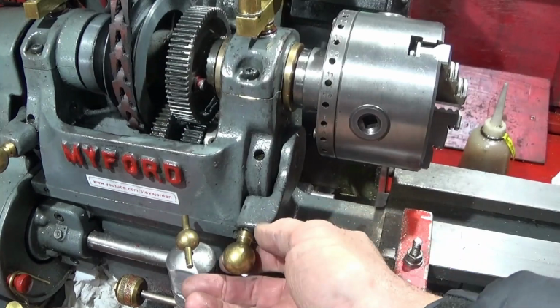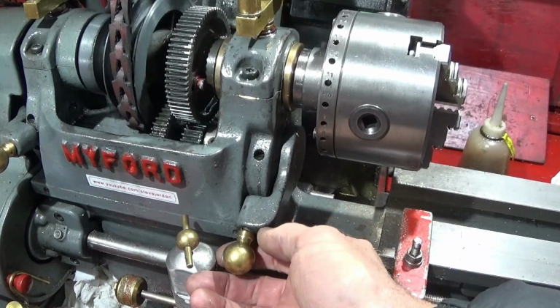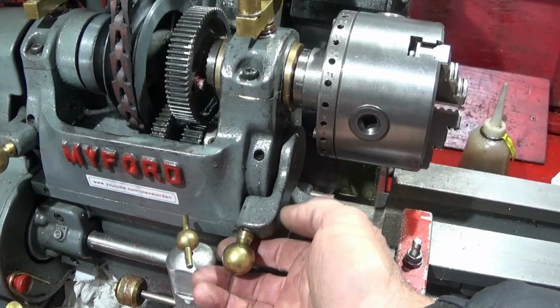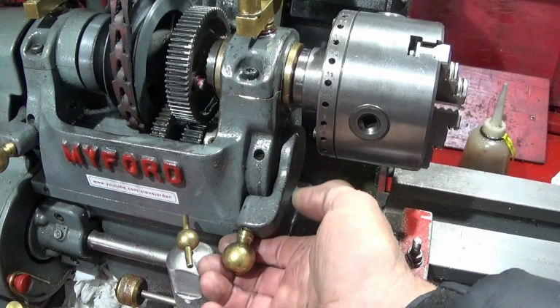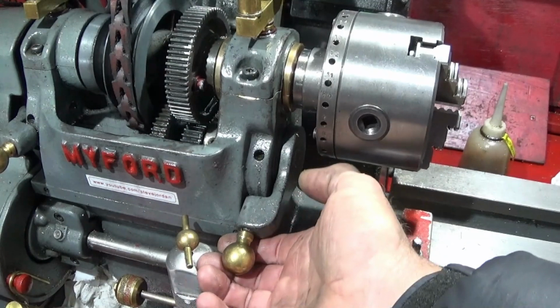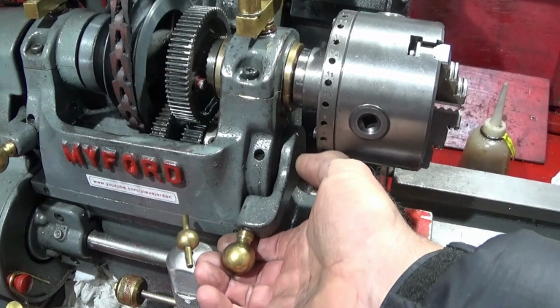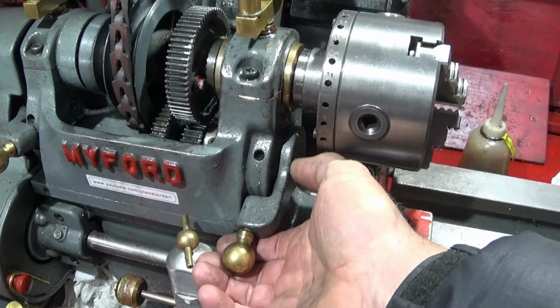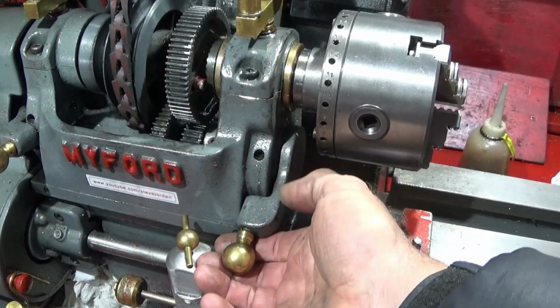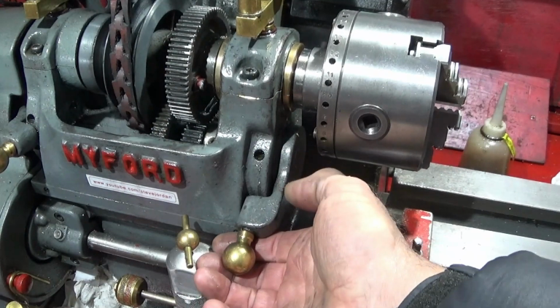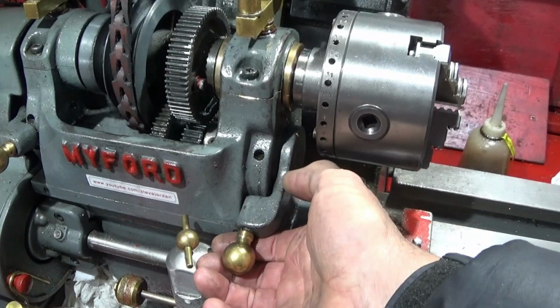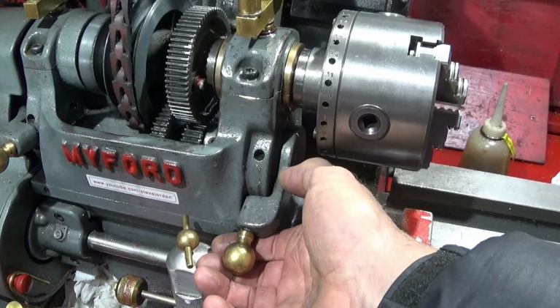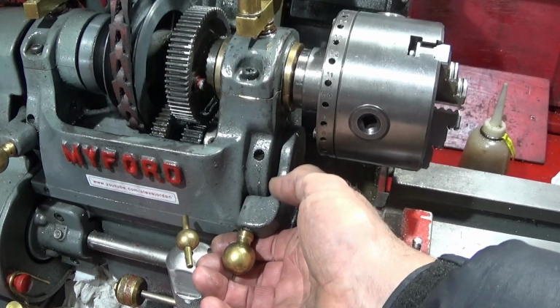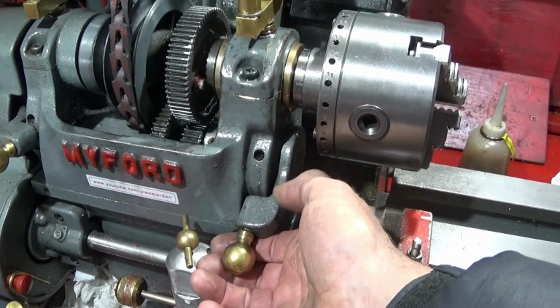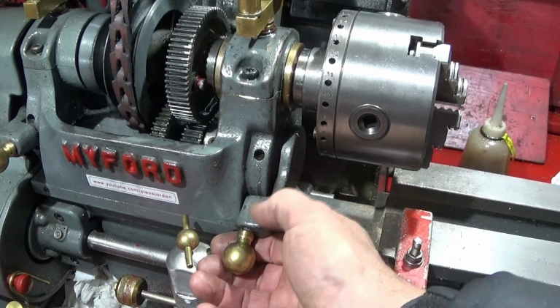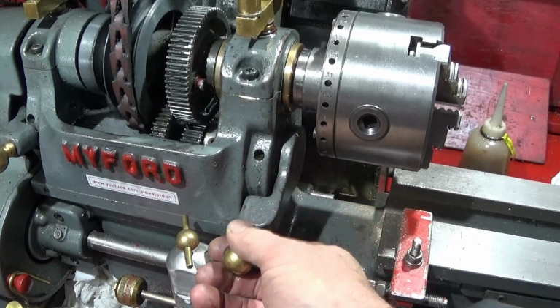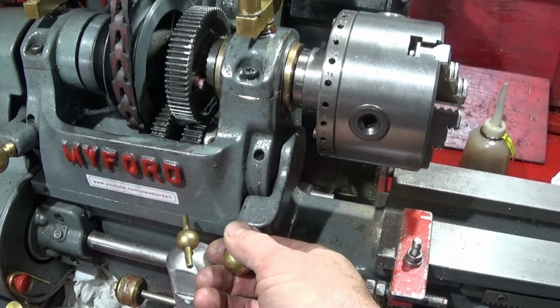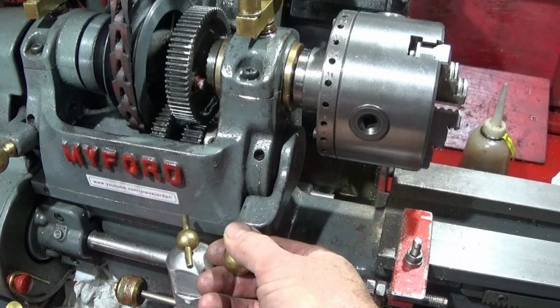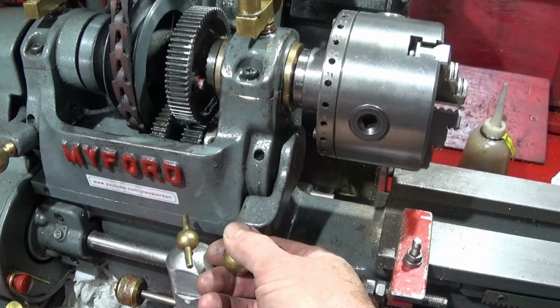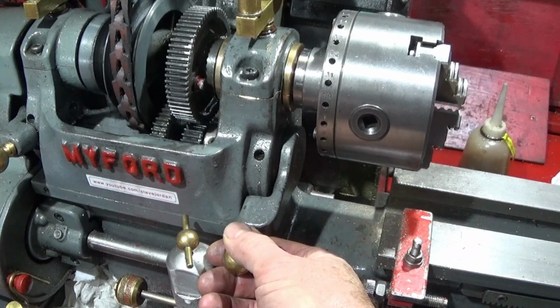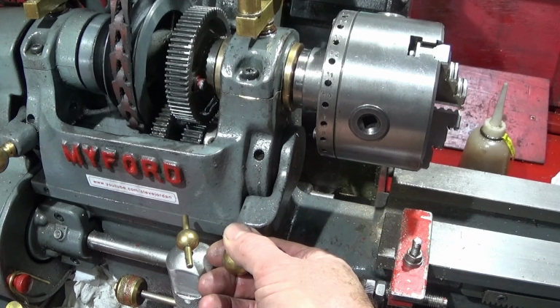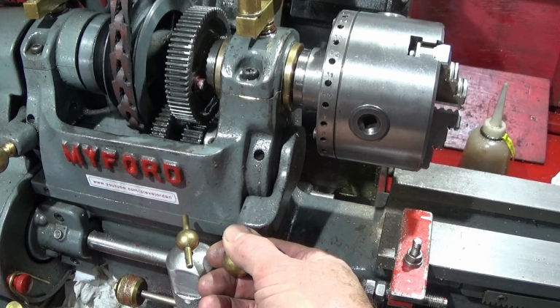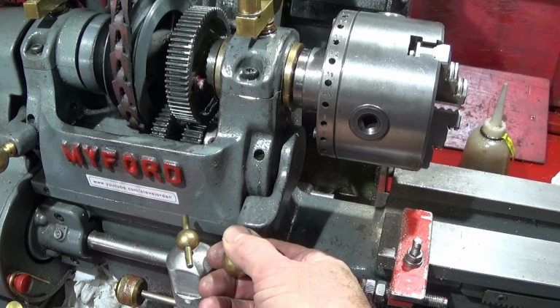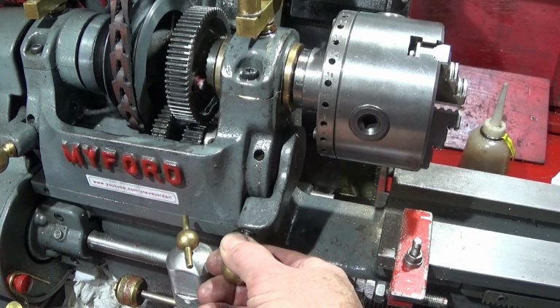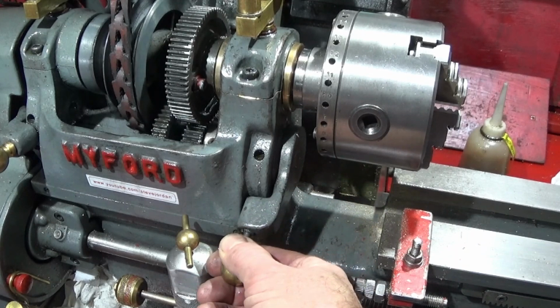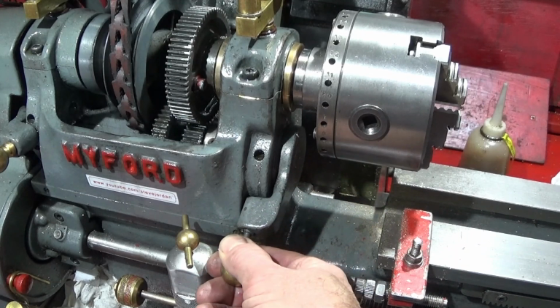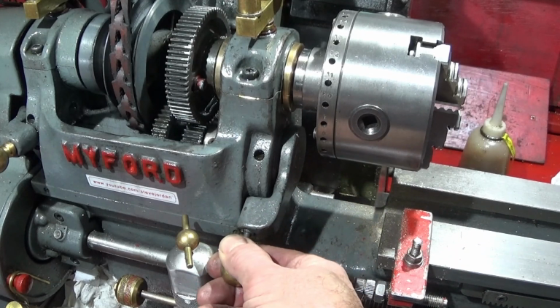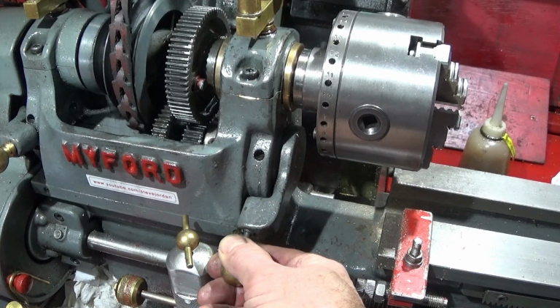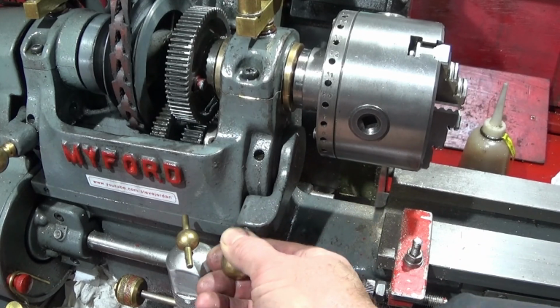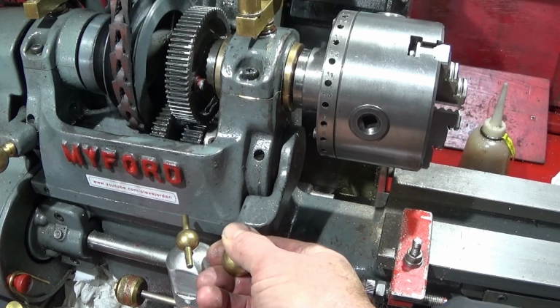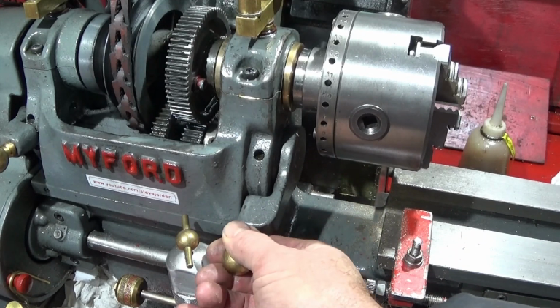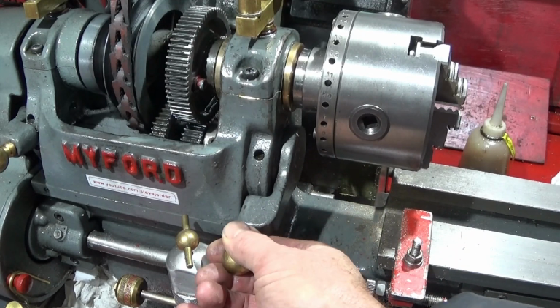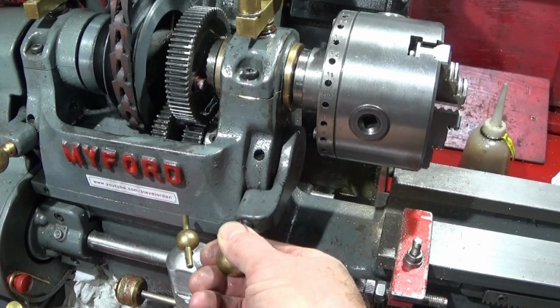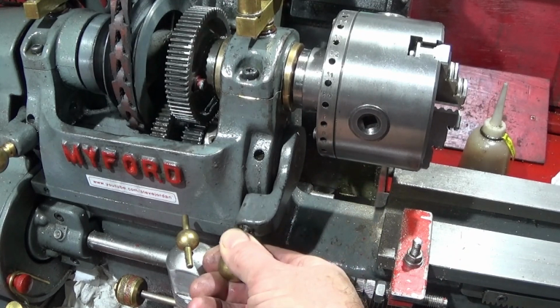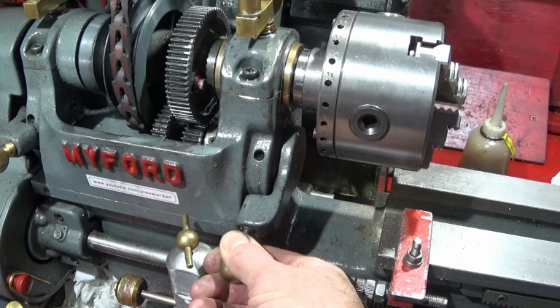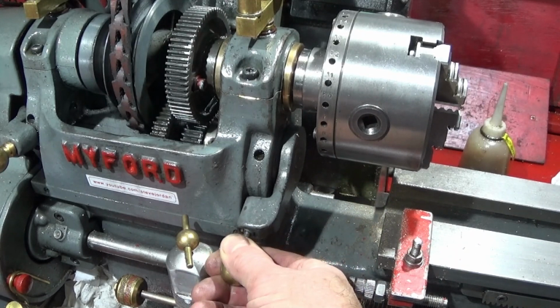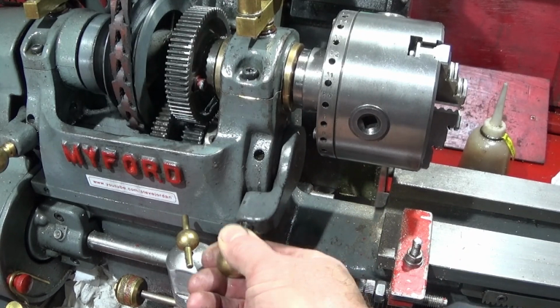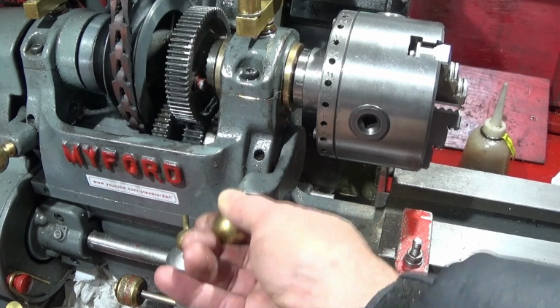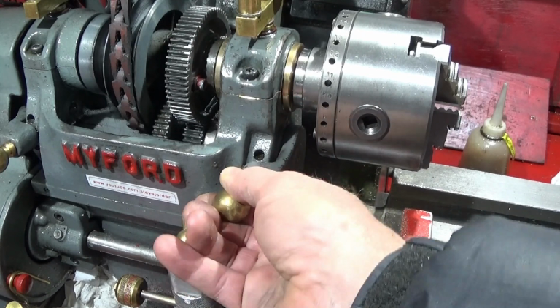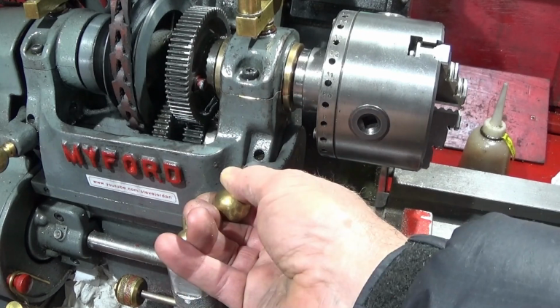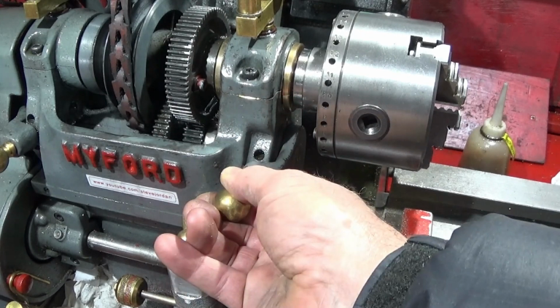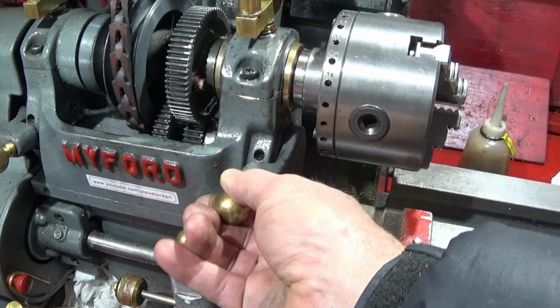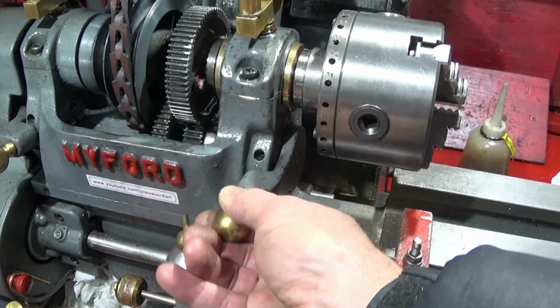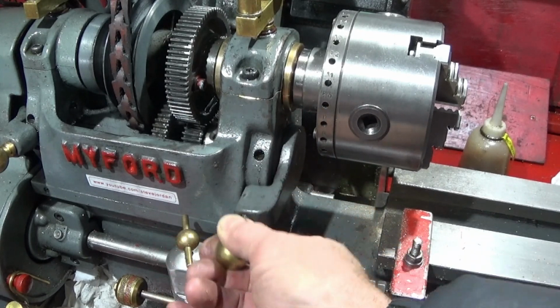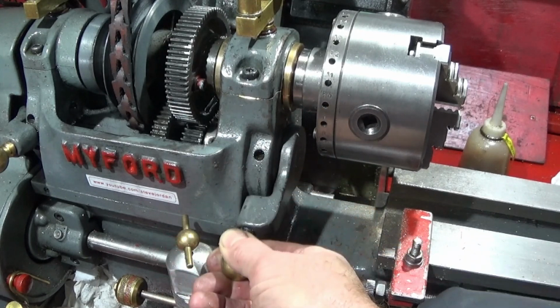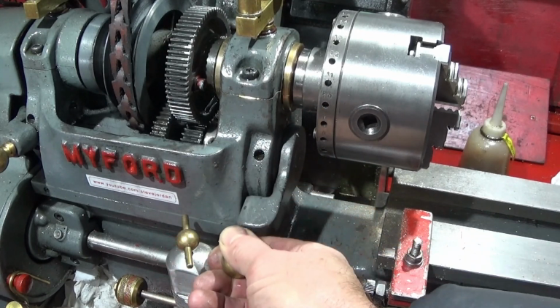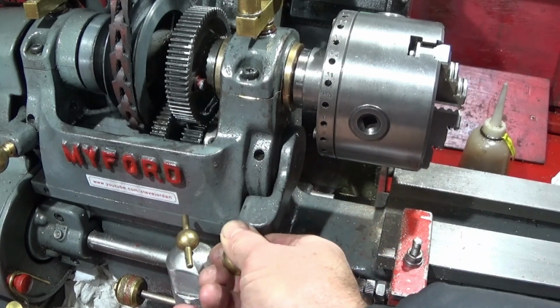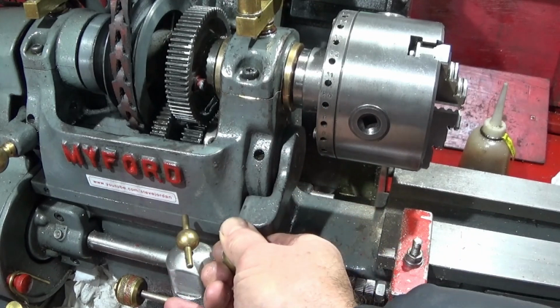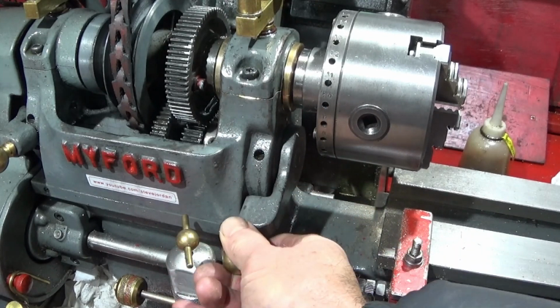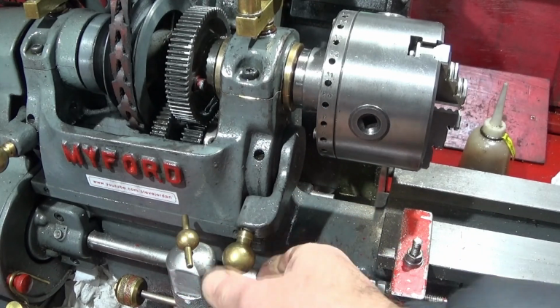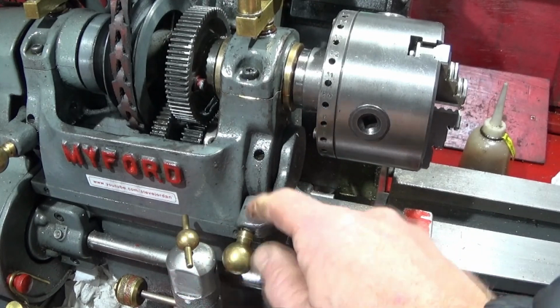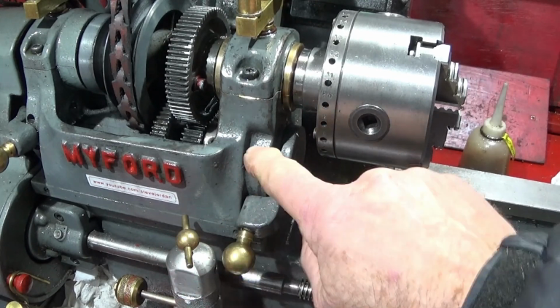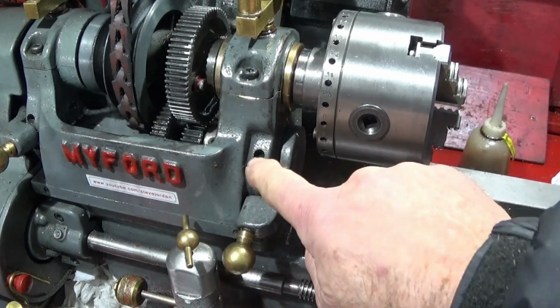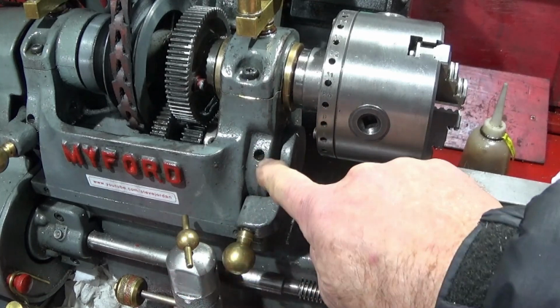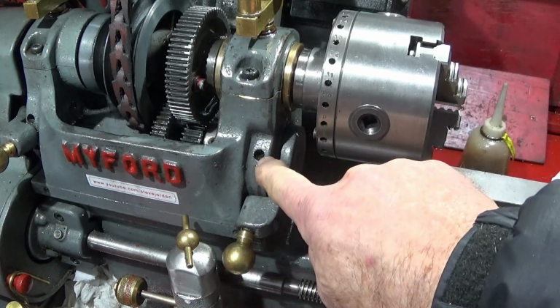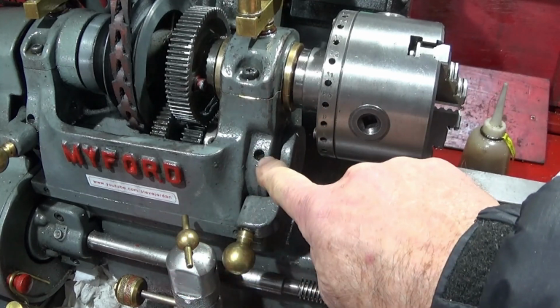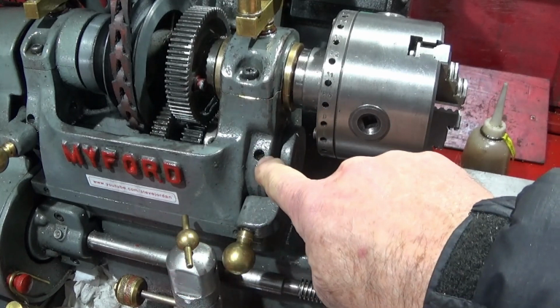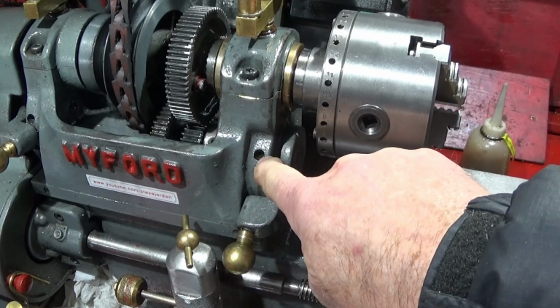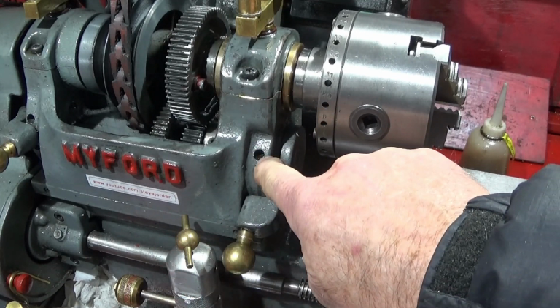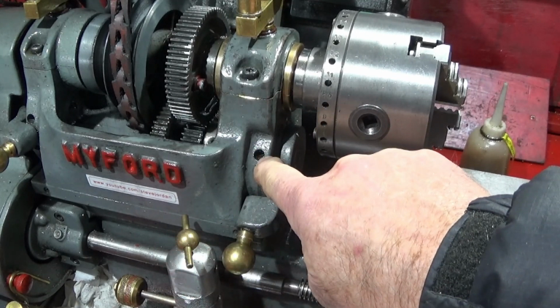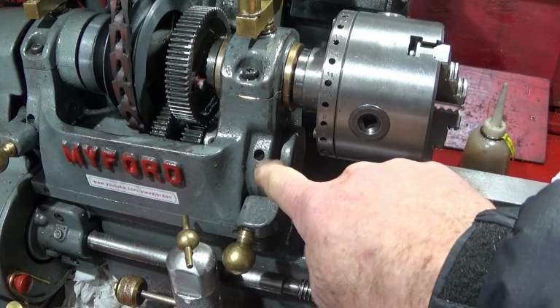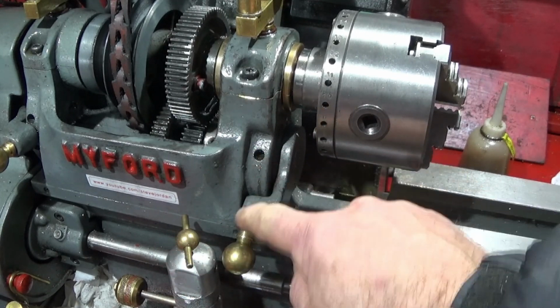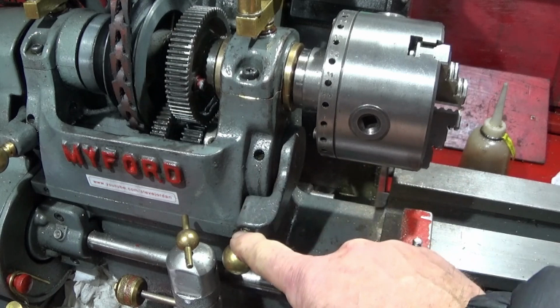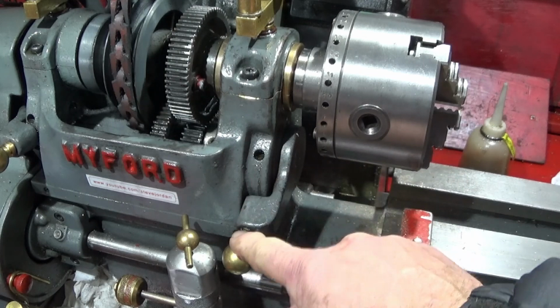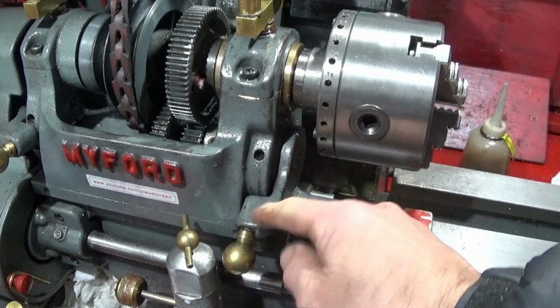So this is the back gear lever here, which you pull out and lift up and put into this hole here.